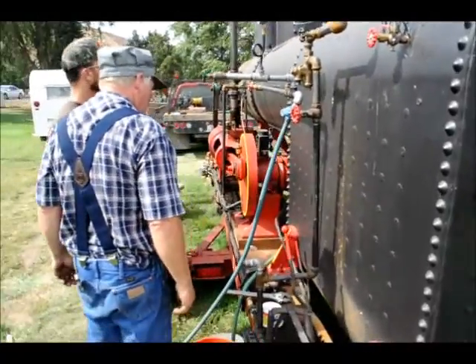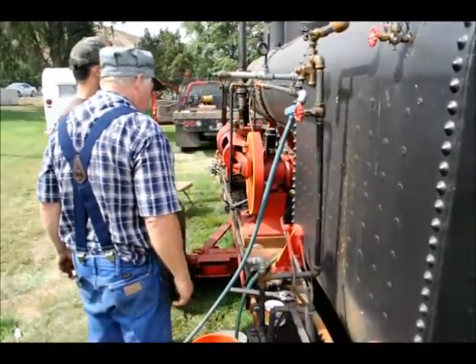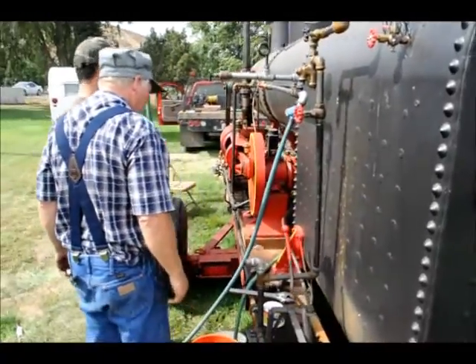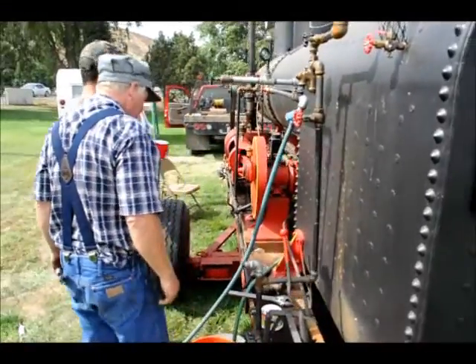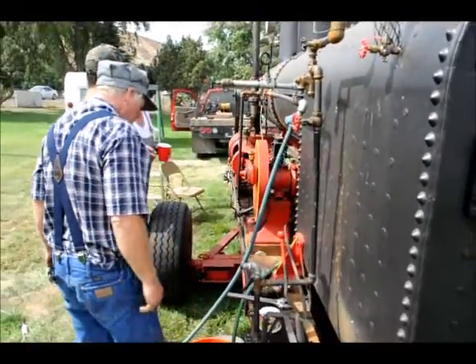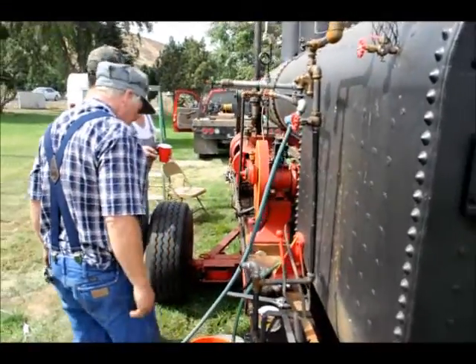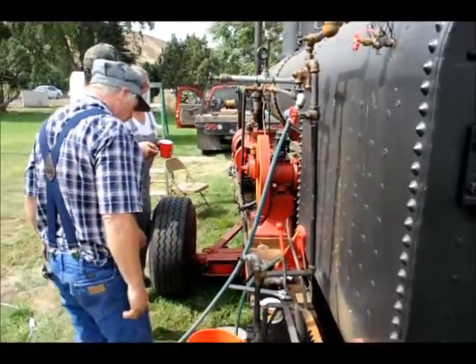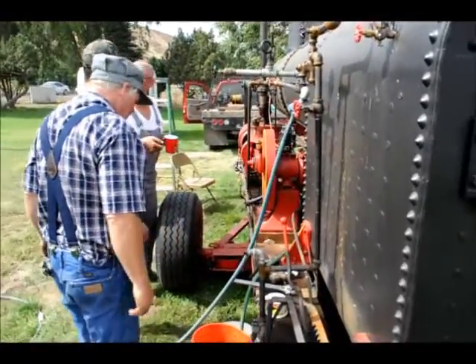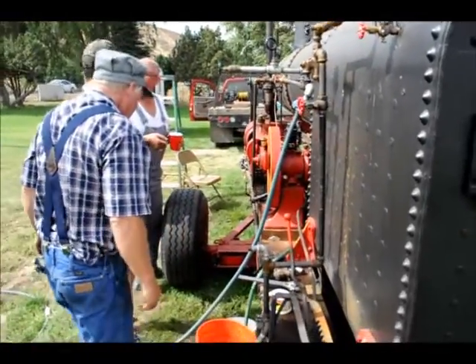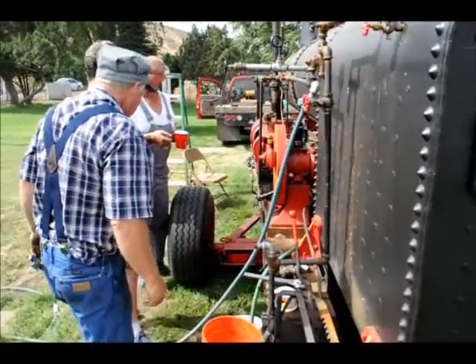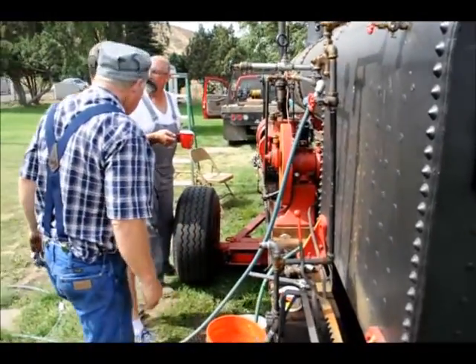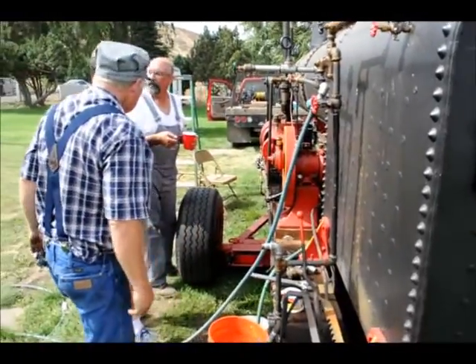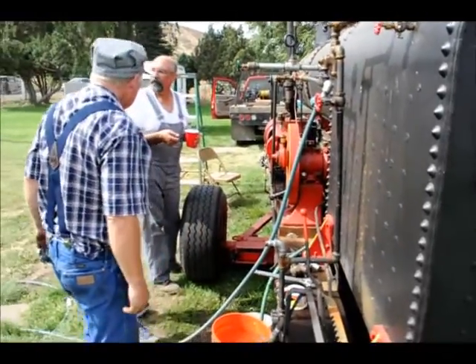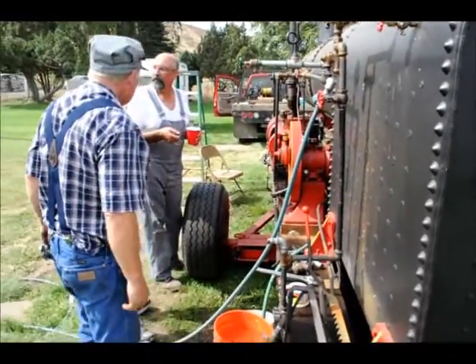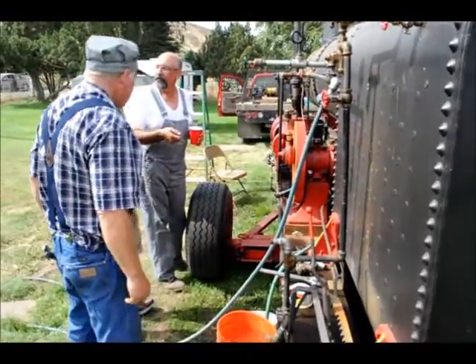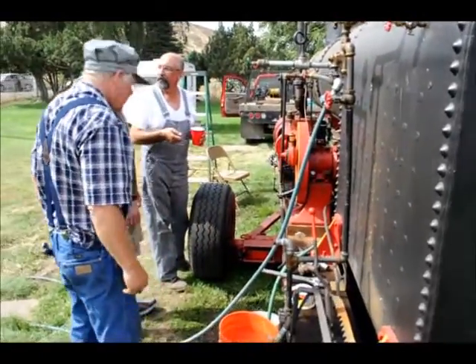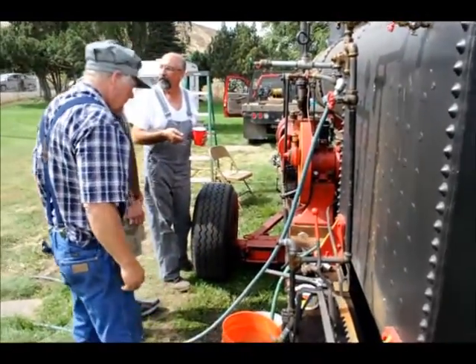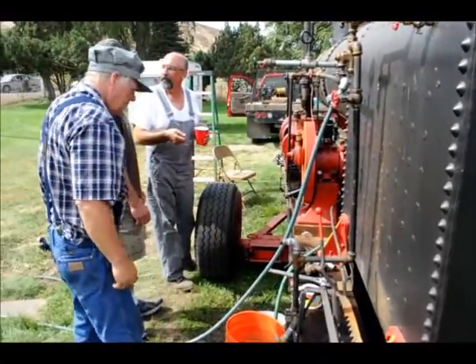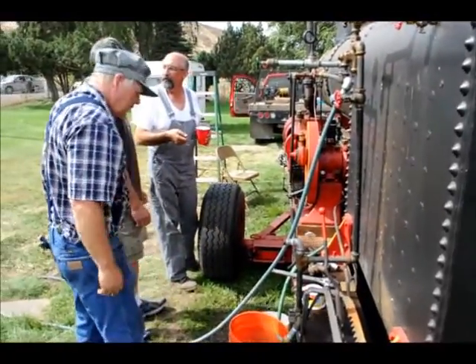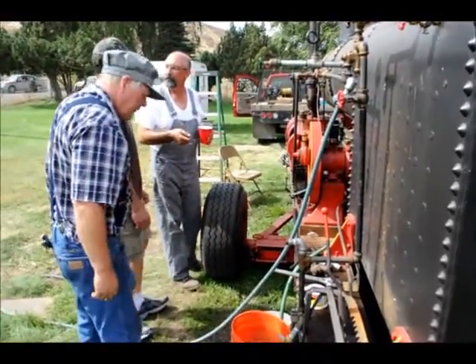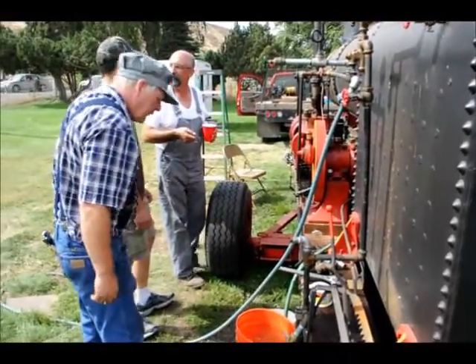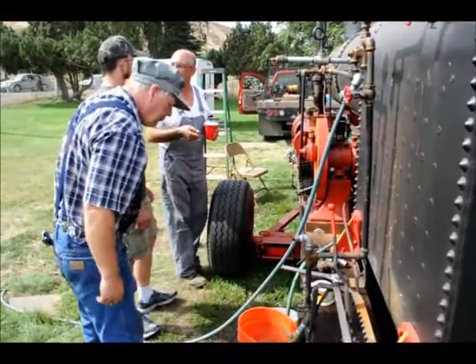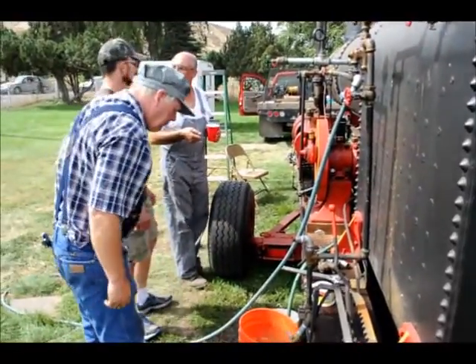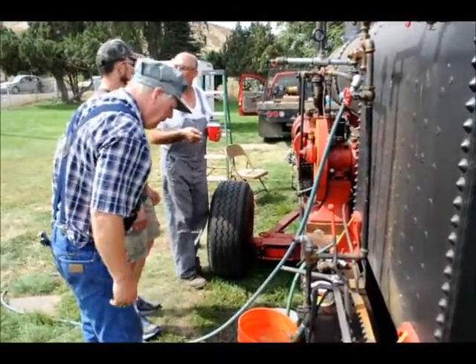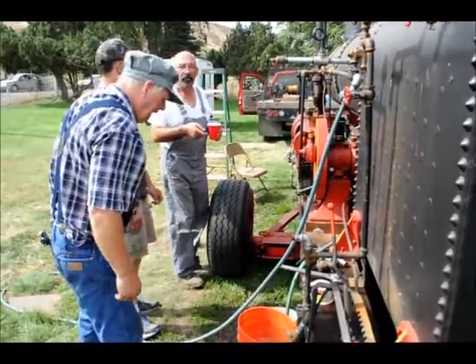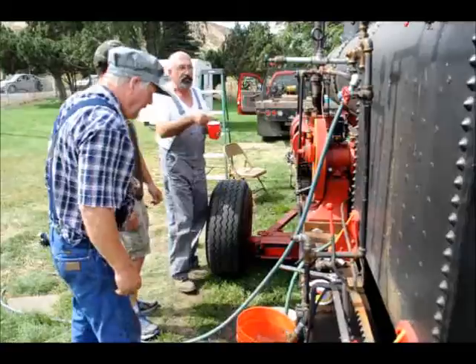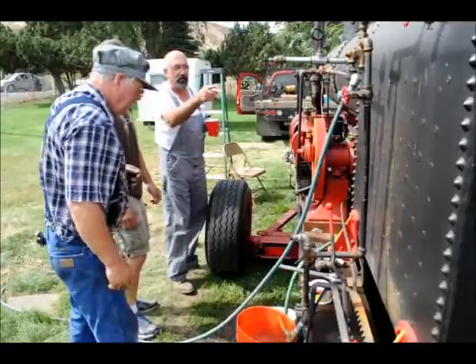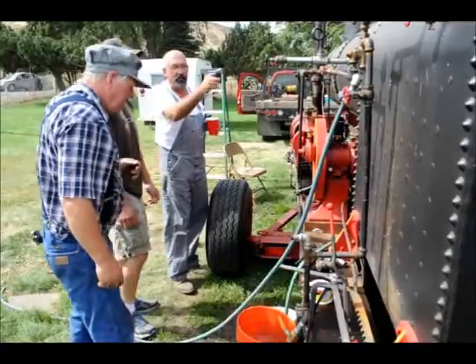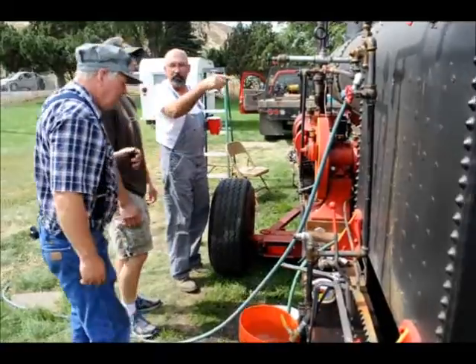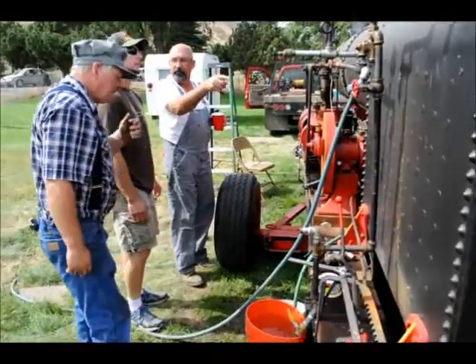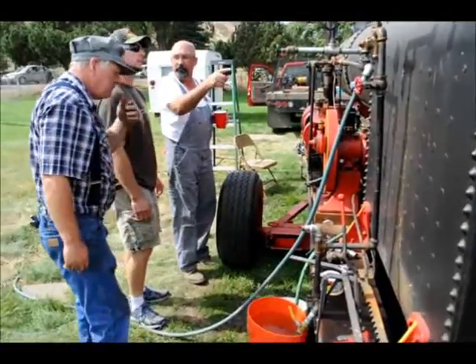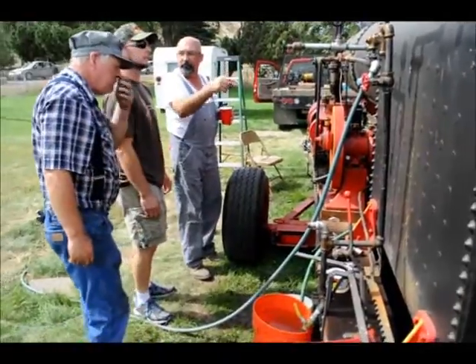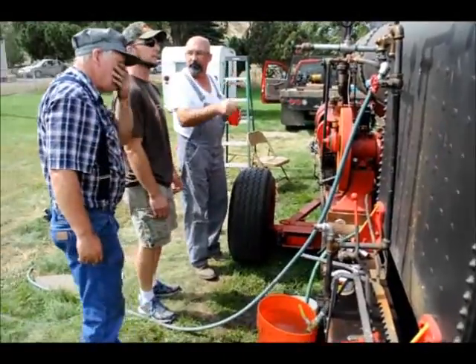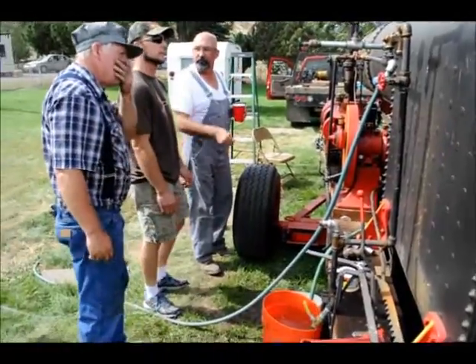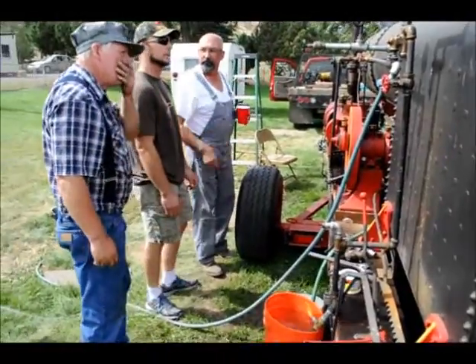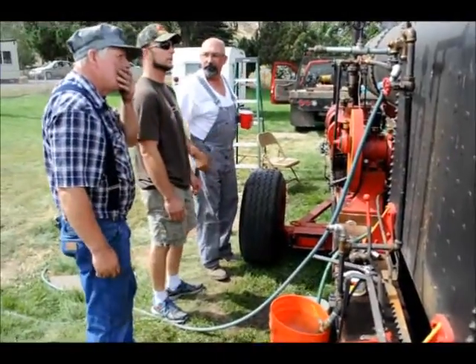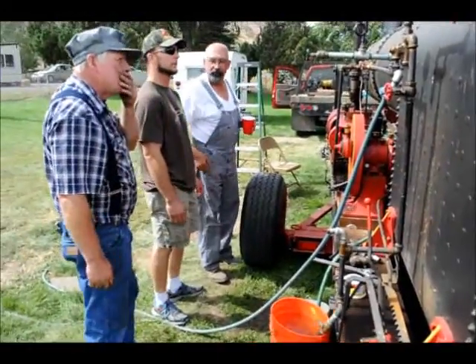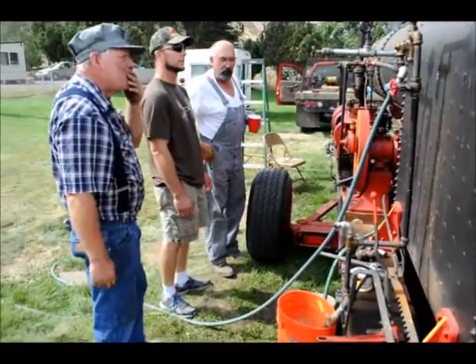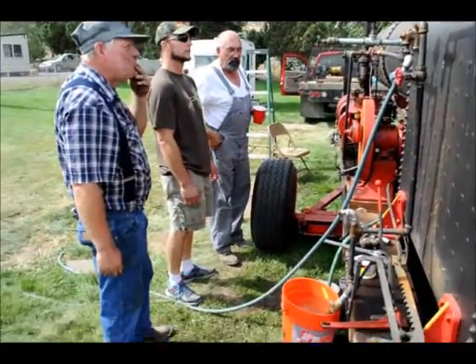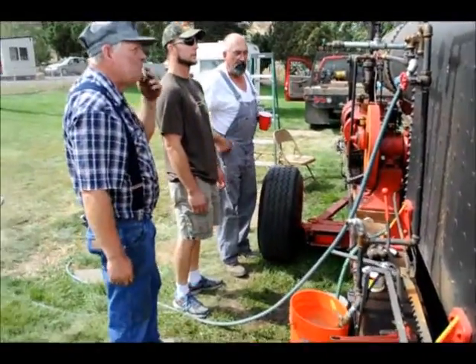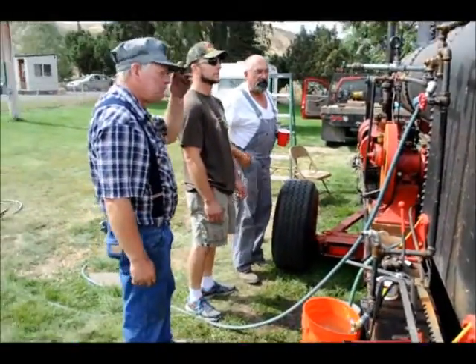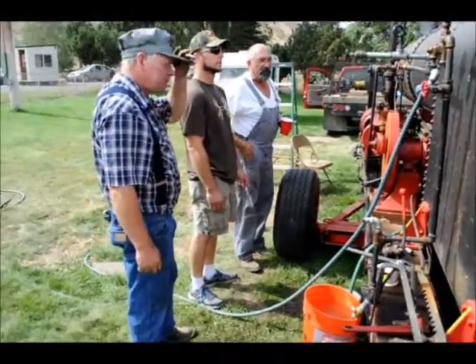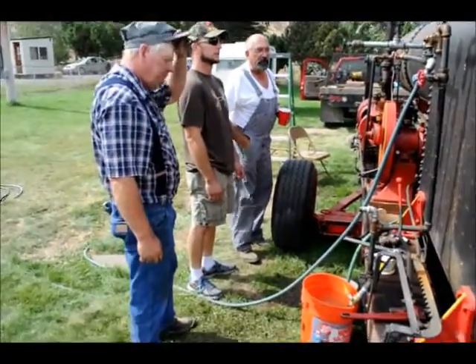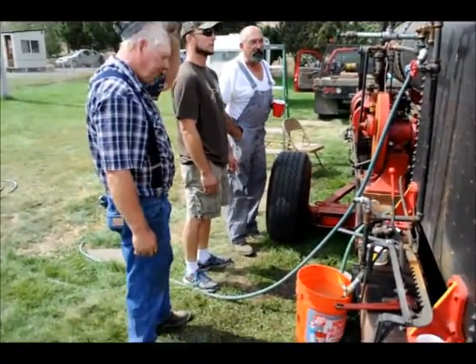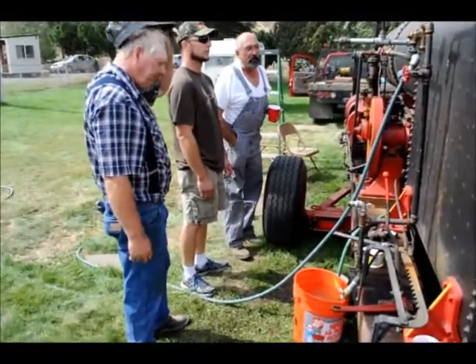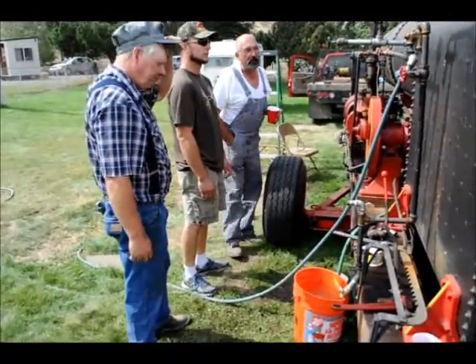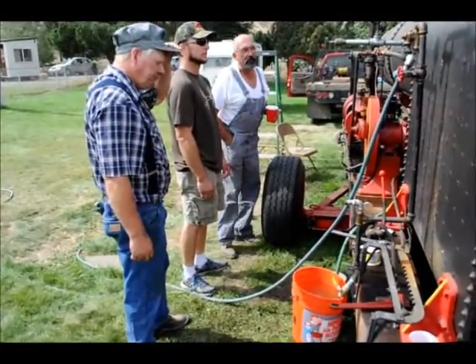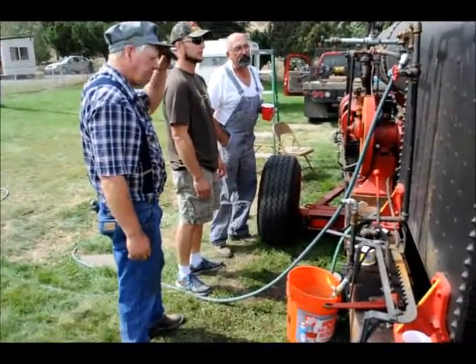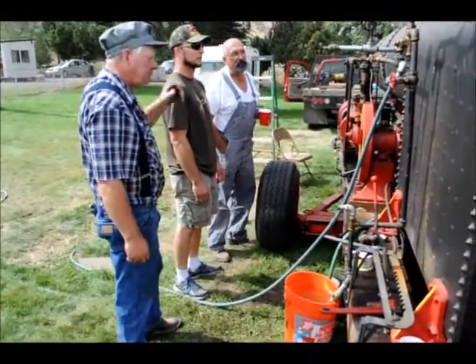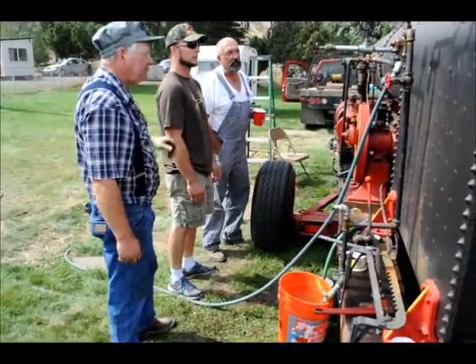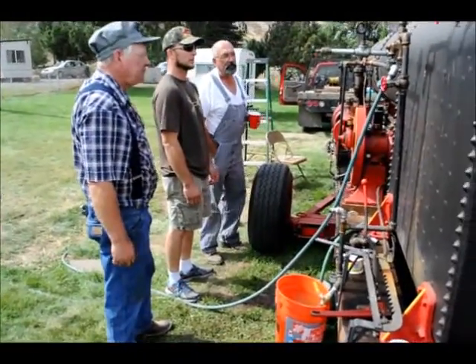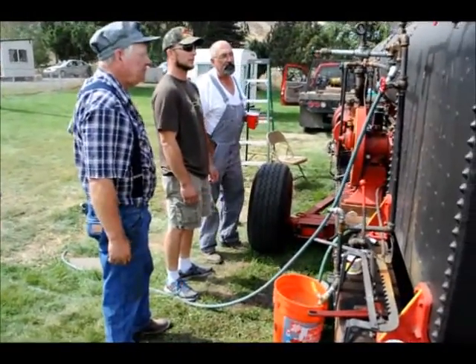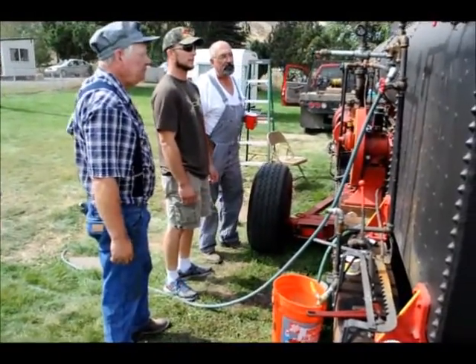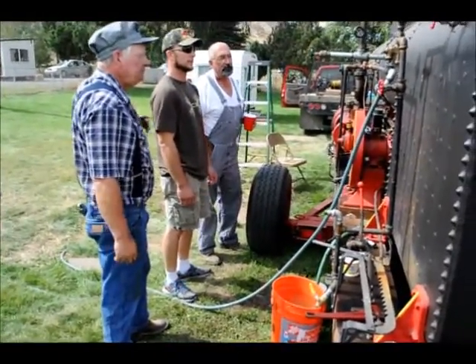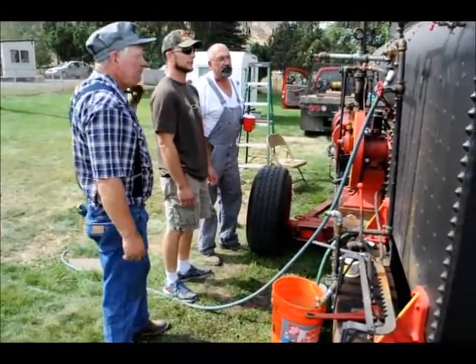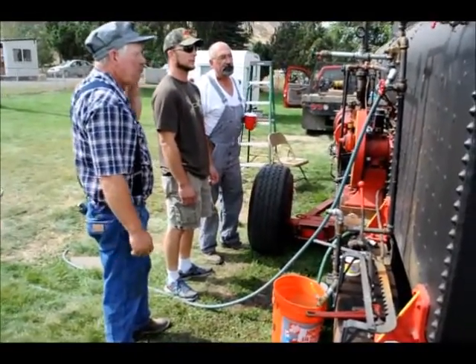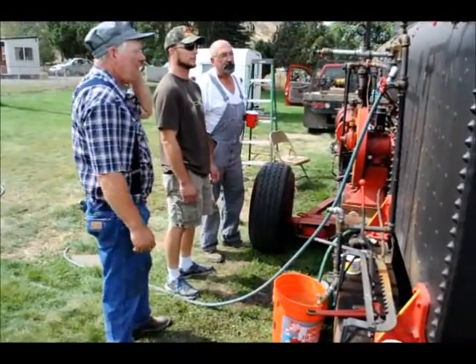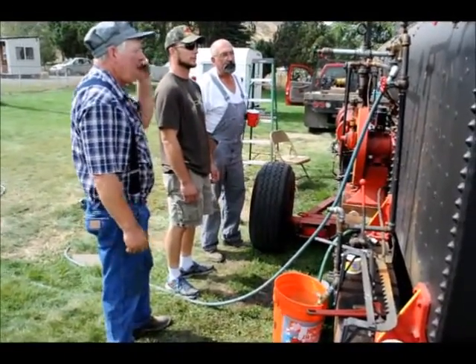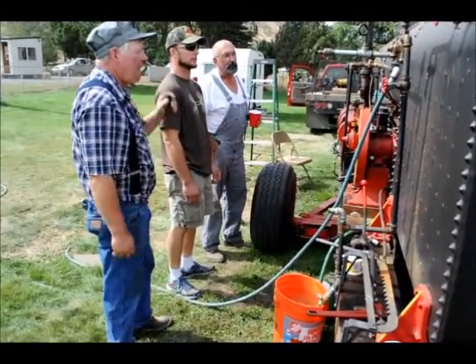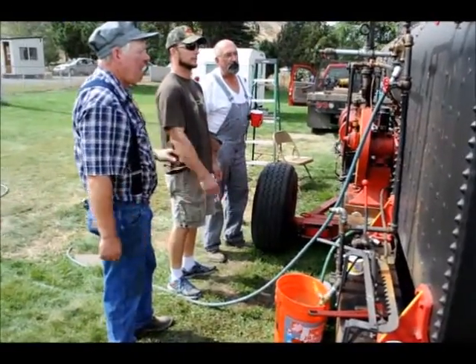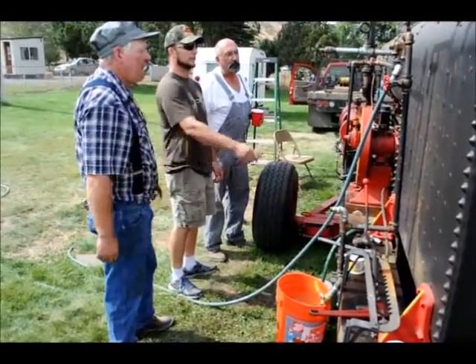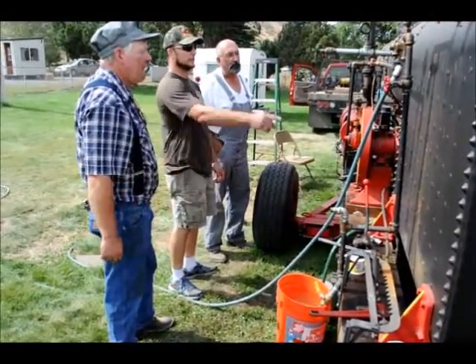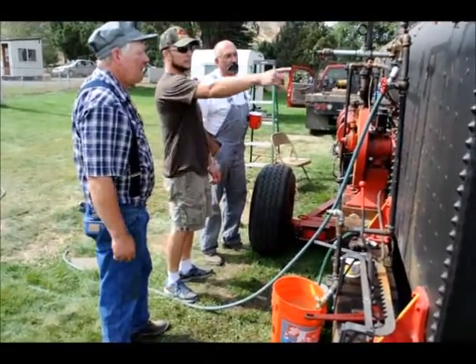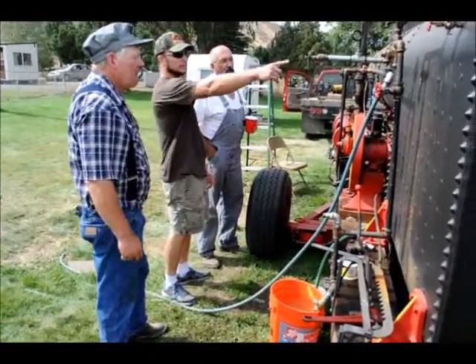Looks like your solvent sprayer on the air hose in the shop. Yeah, same thing — just a Venturi.